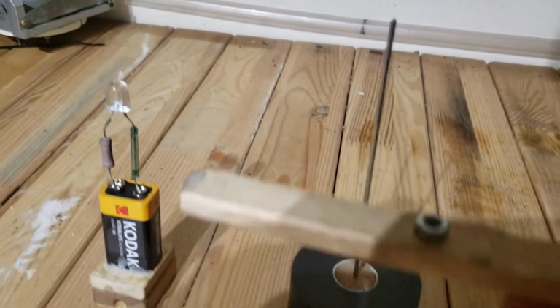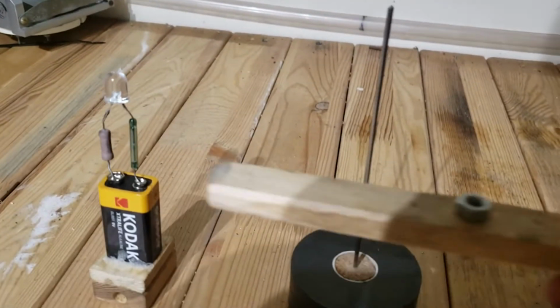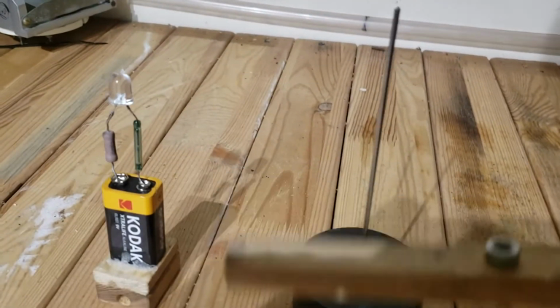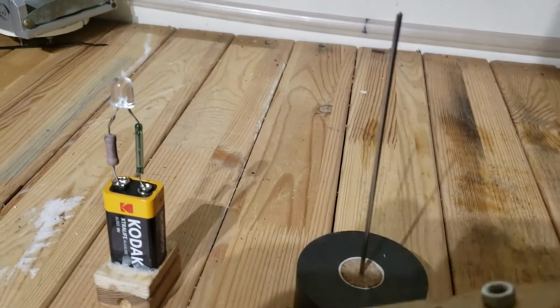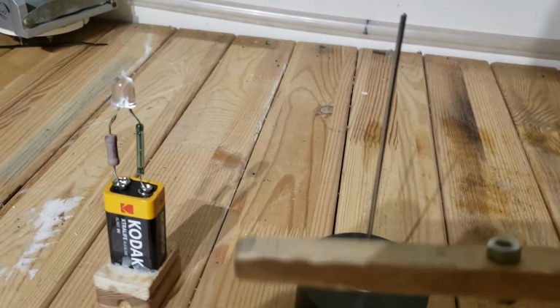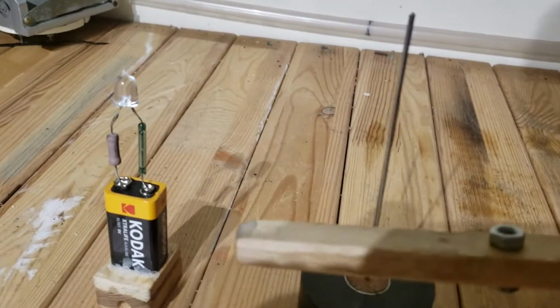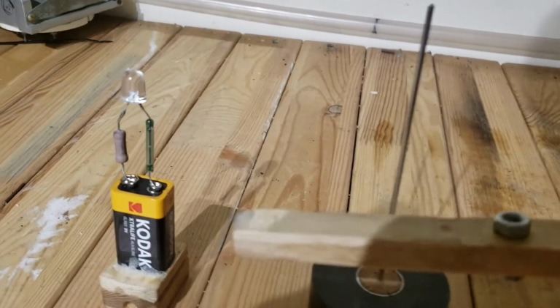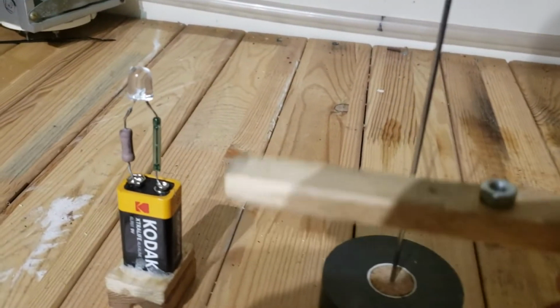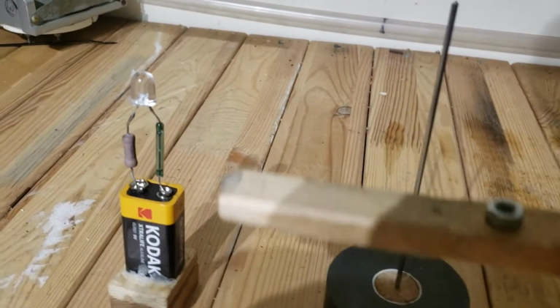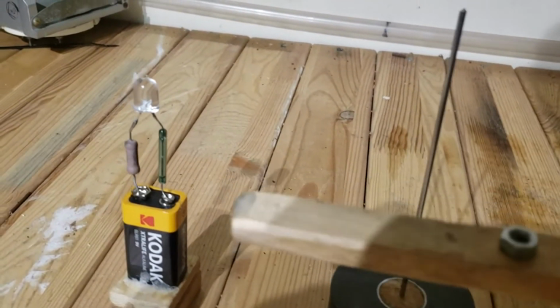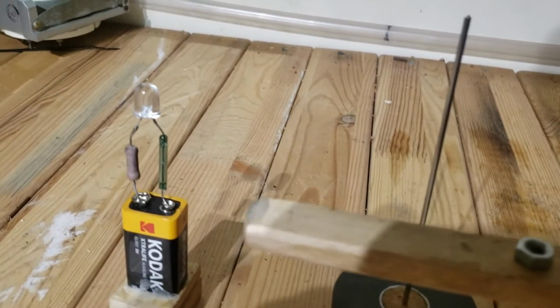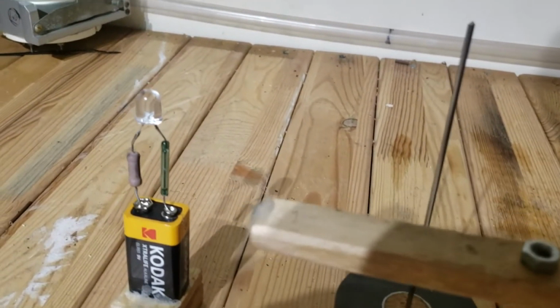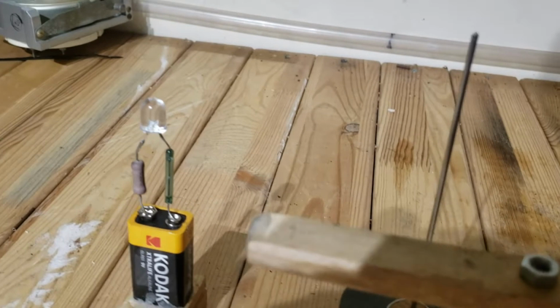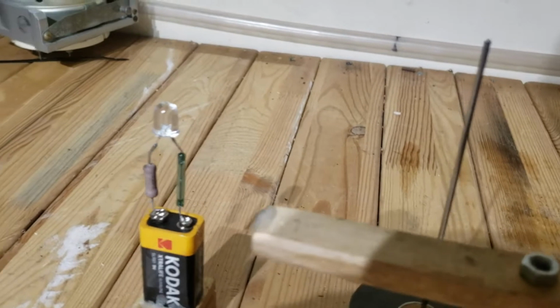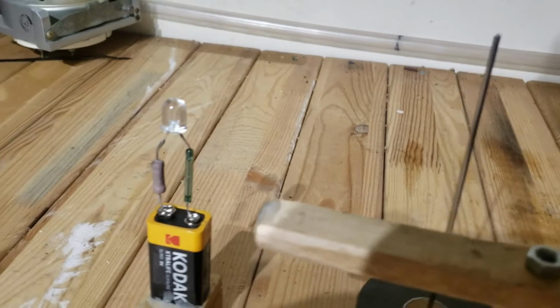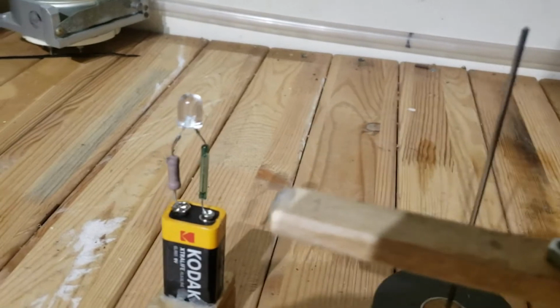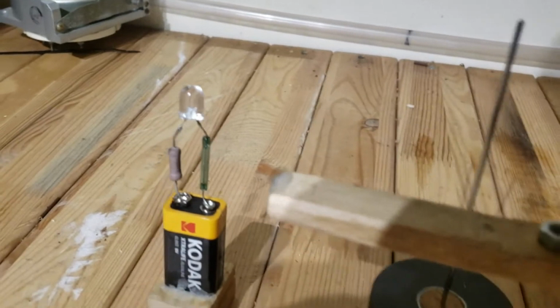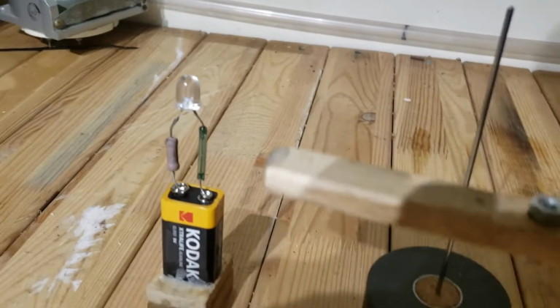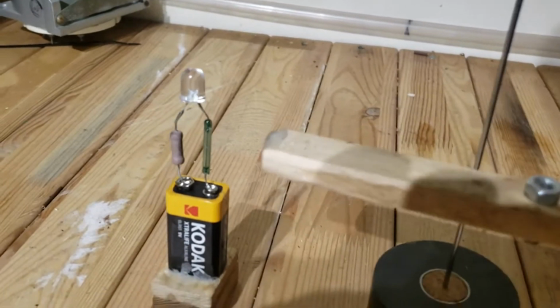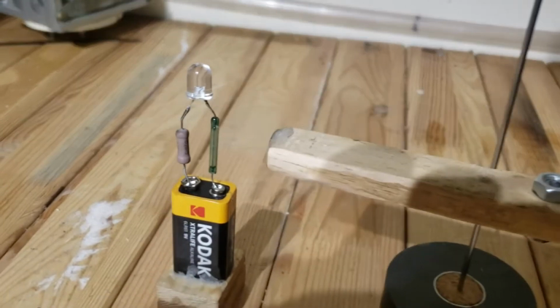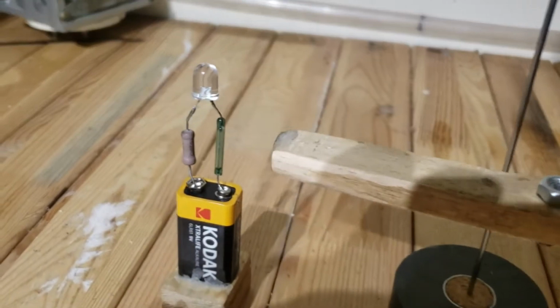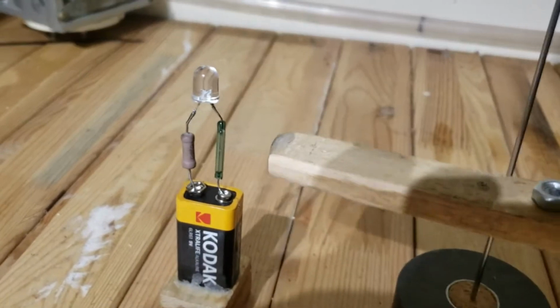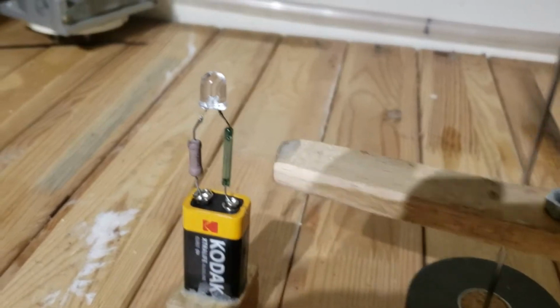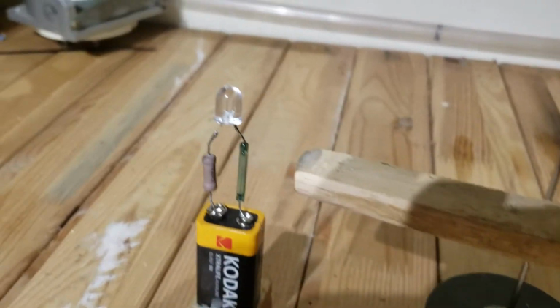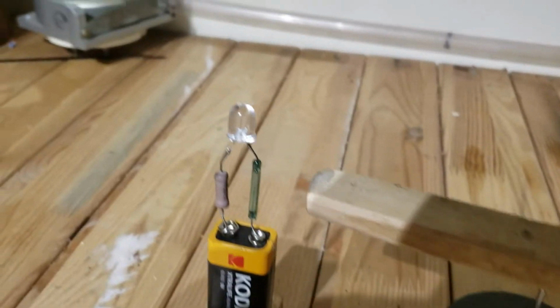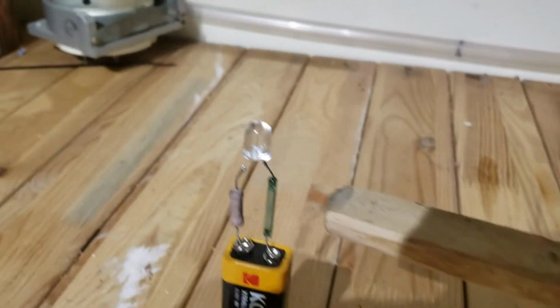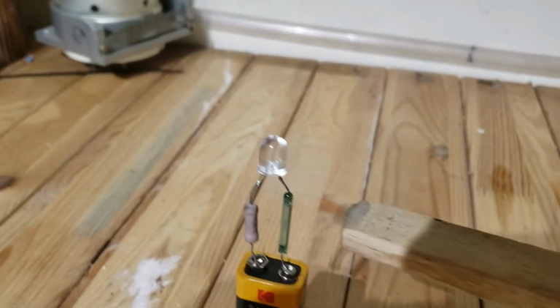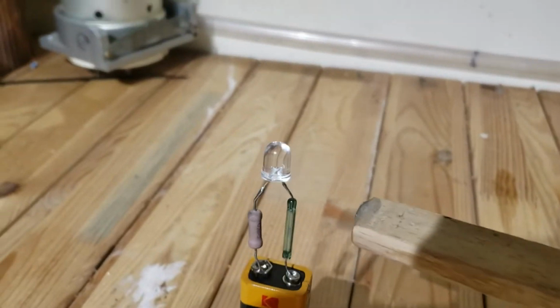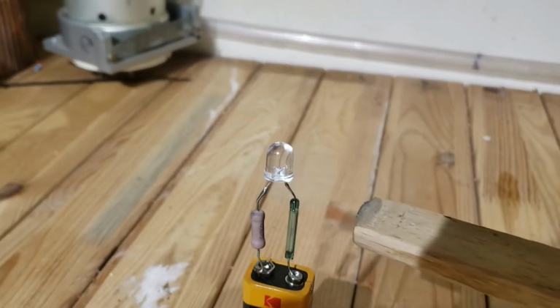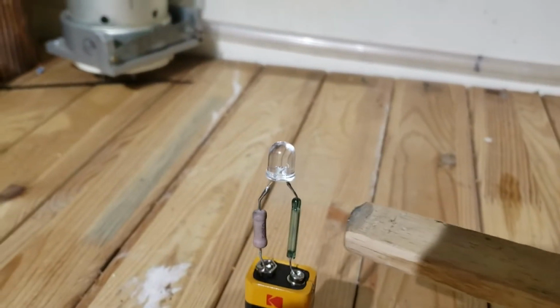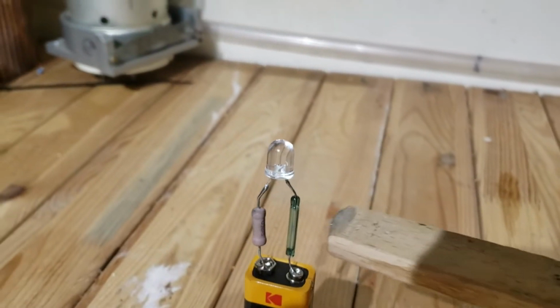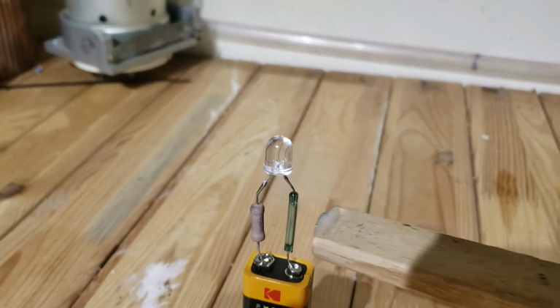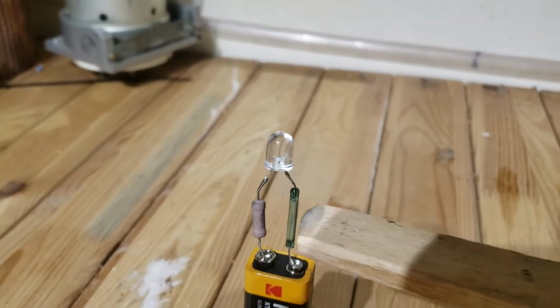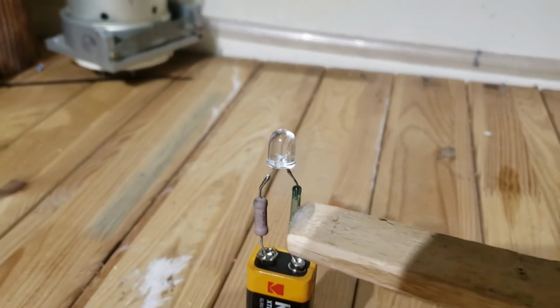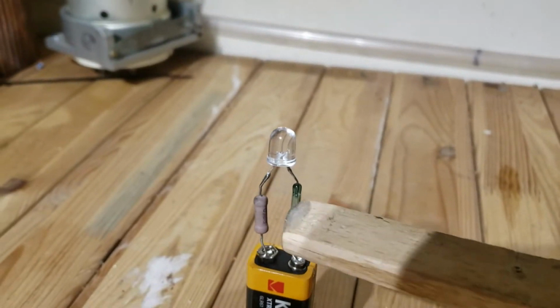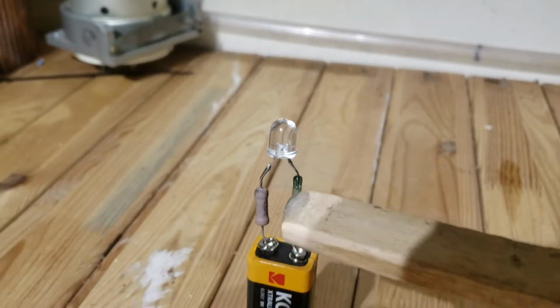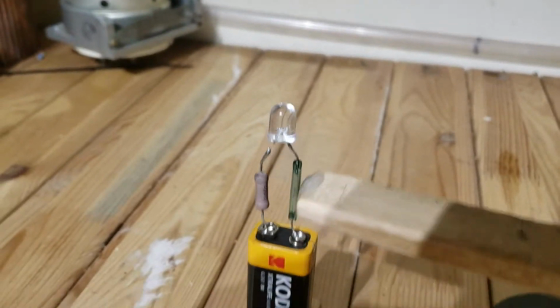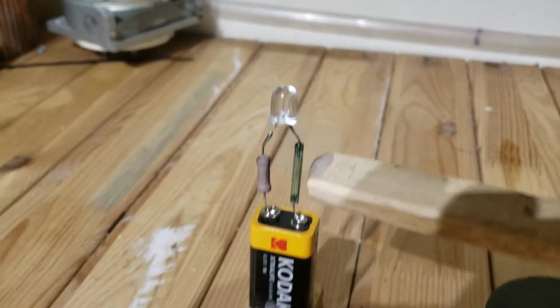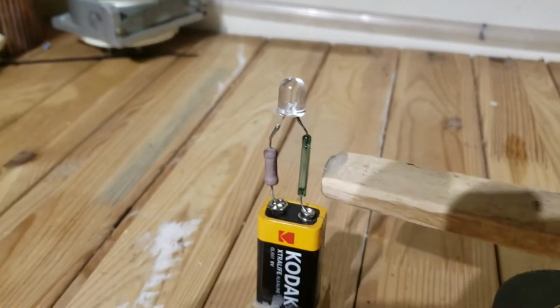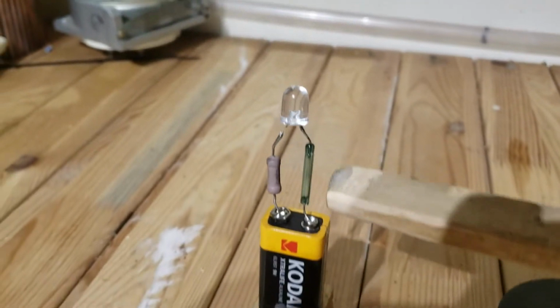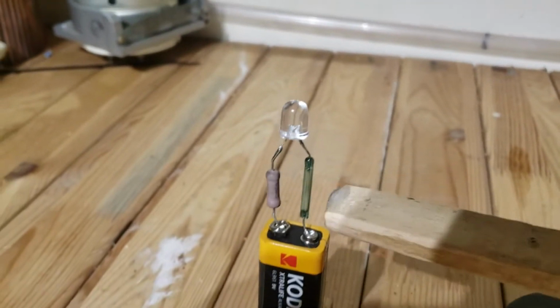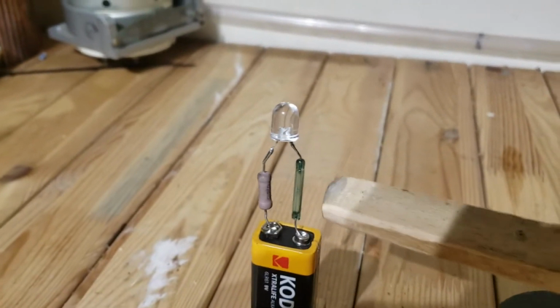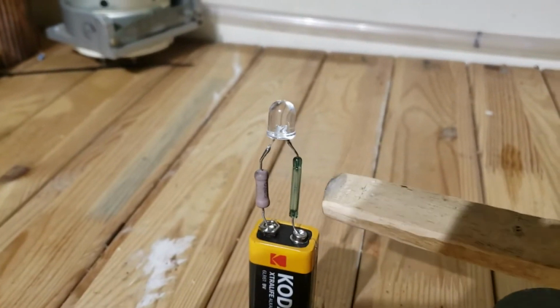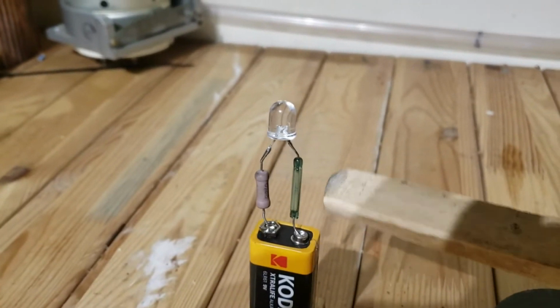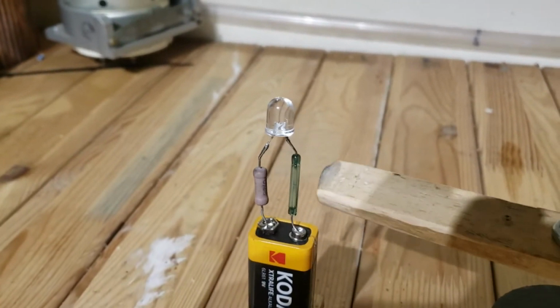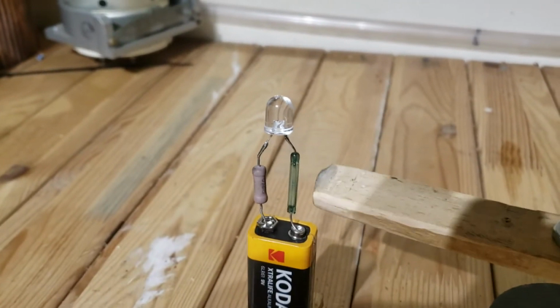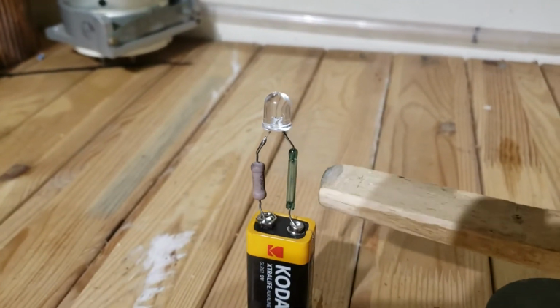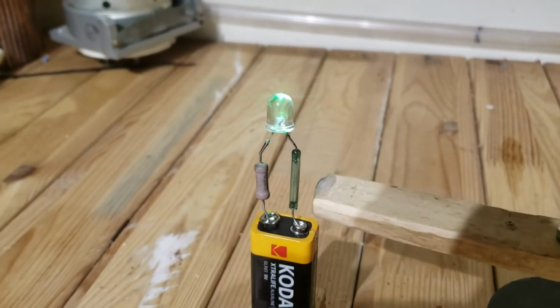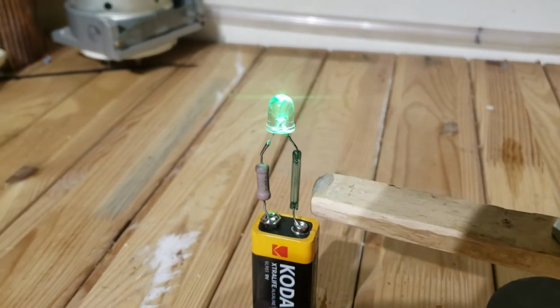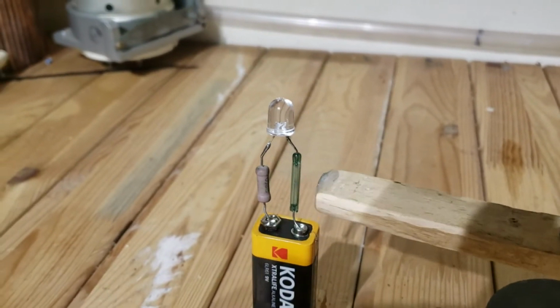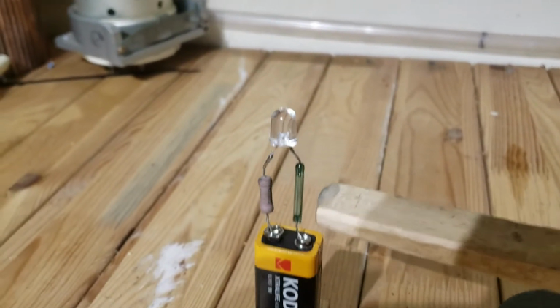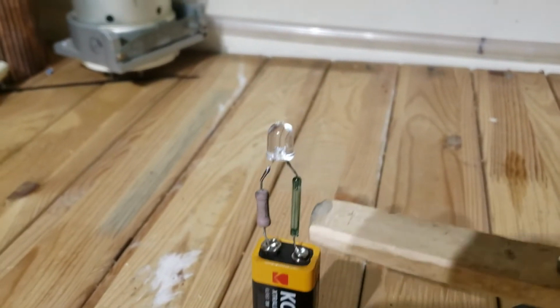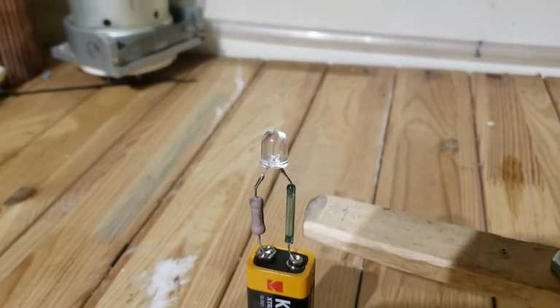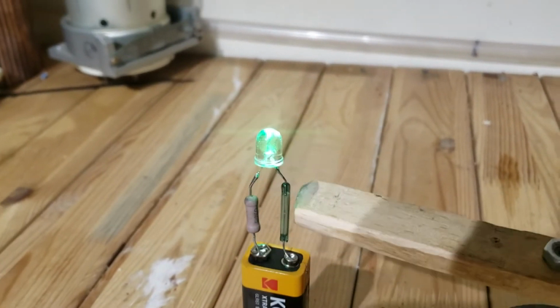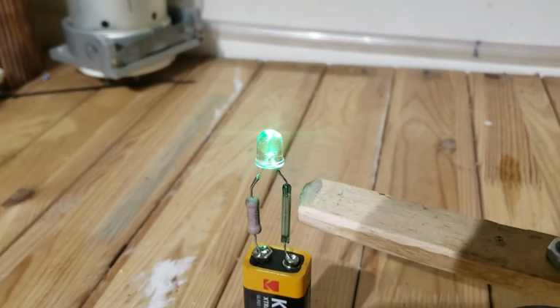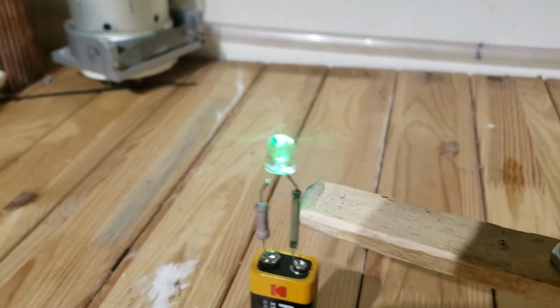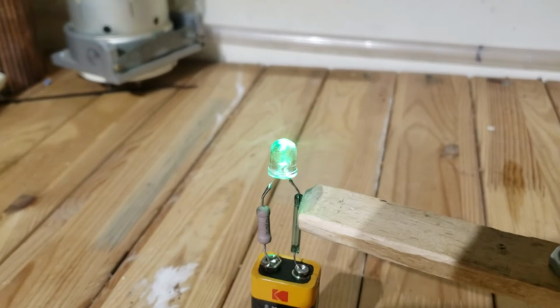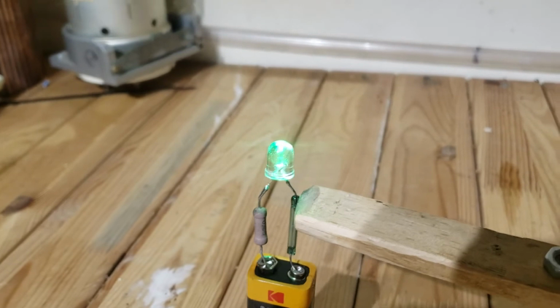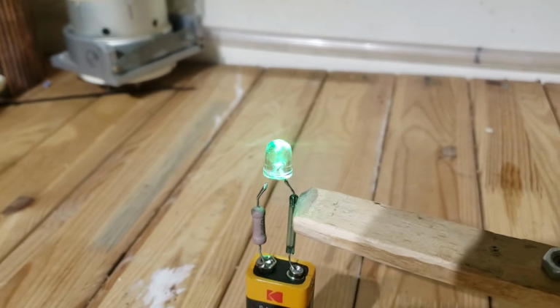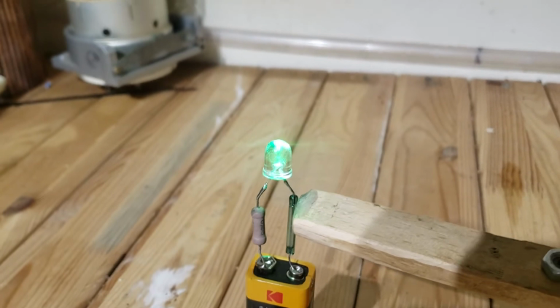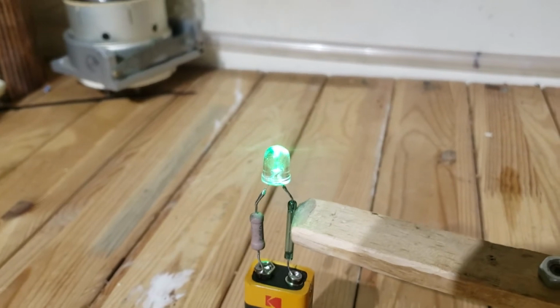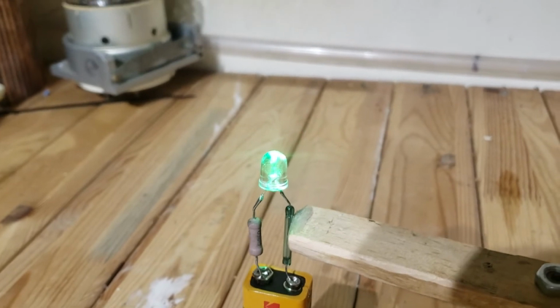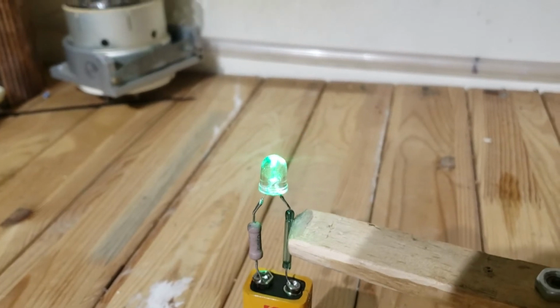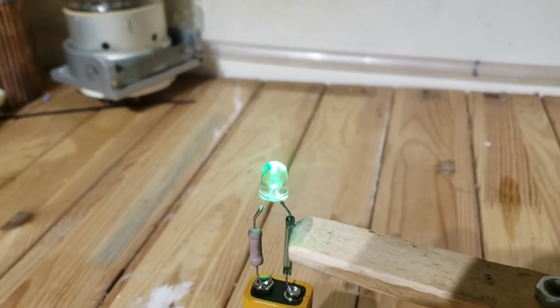Here's a battery with a reed switch and an LED just to demonstrate — we'll put the magnet close and as you can see it switches on.